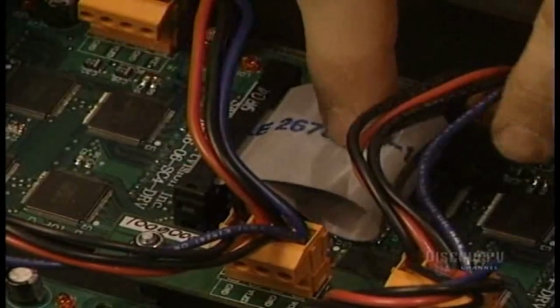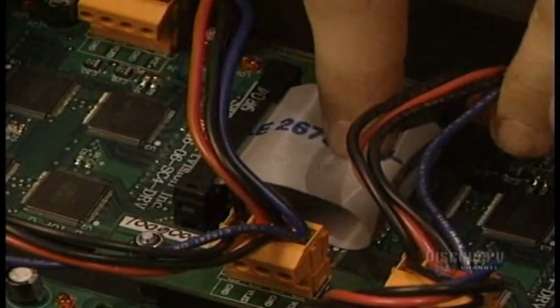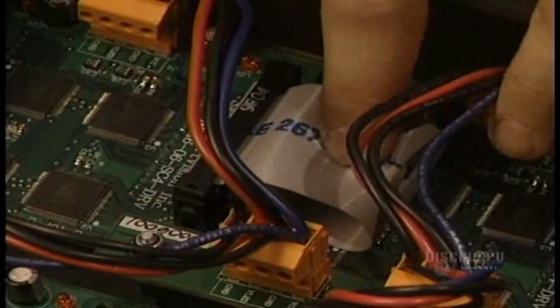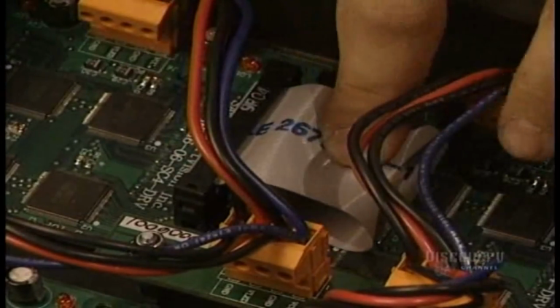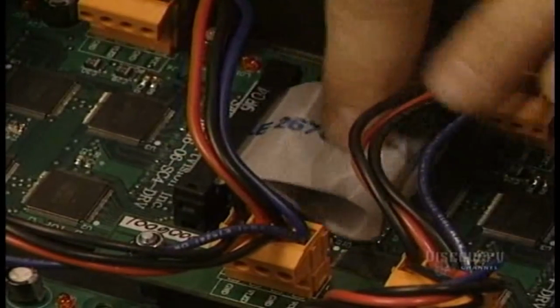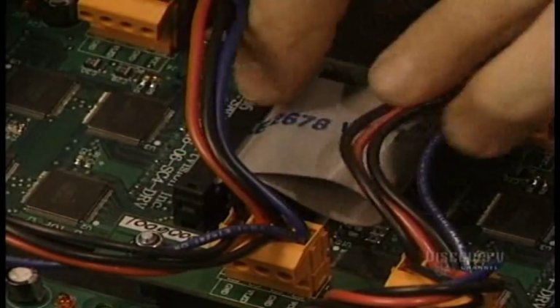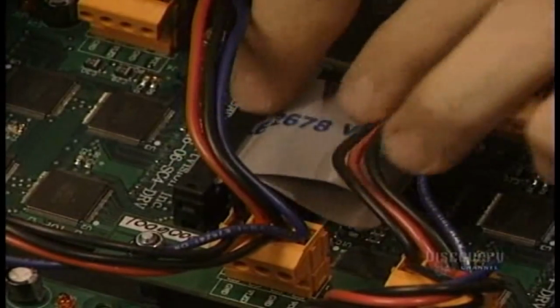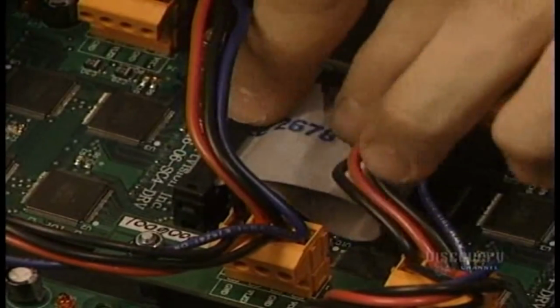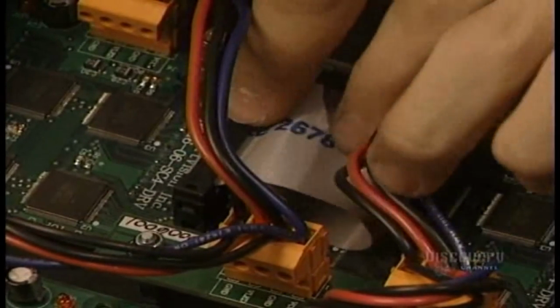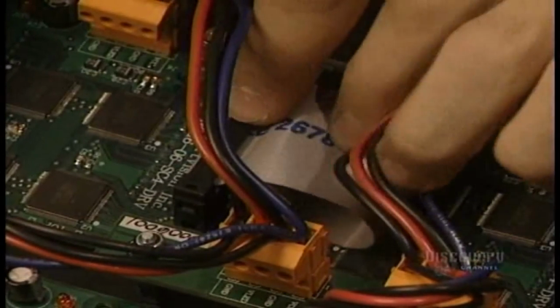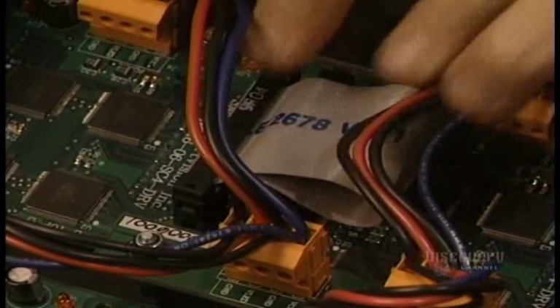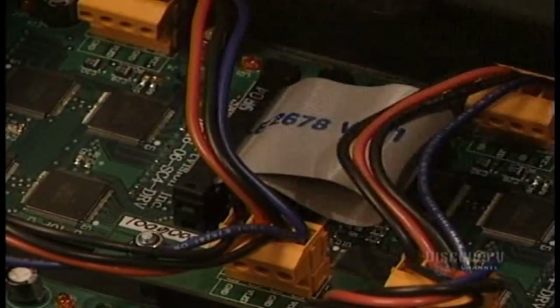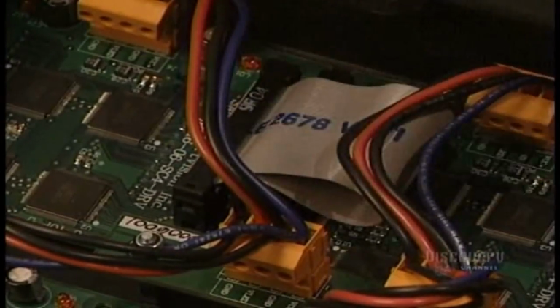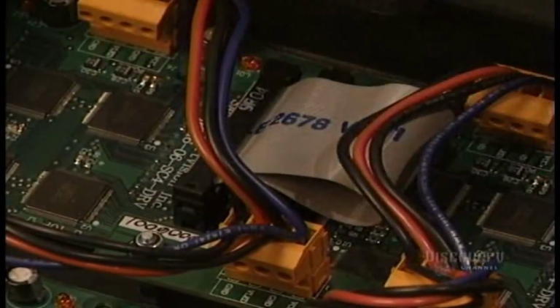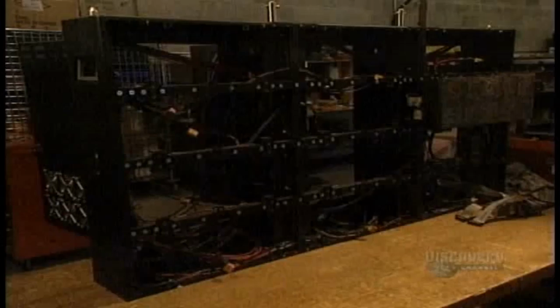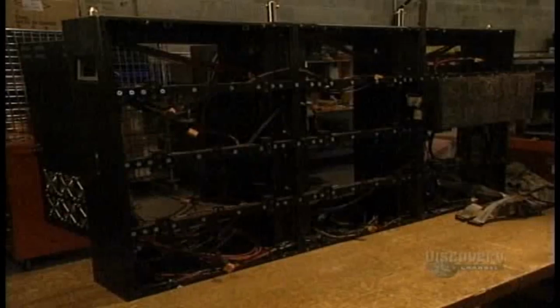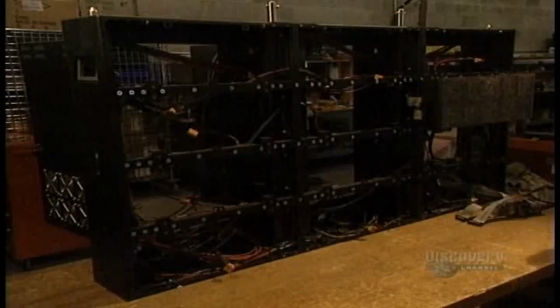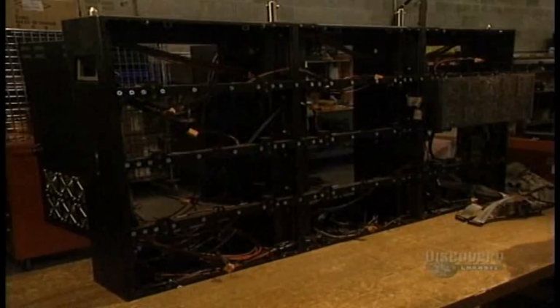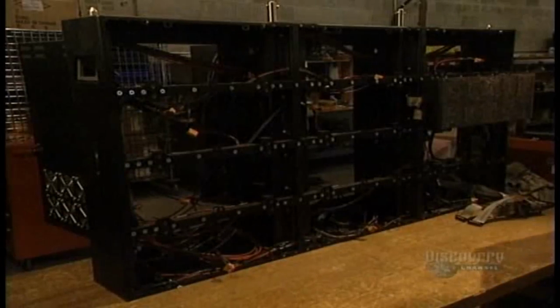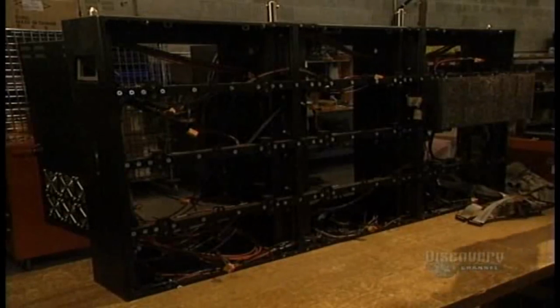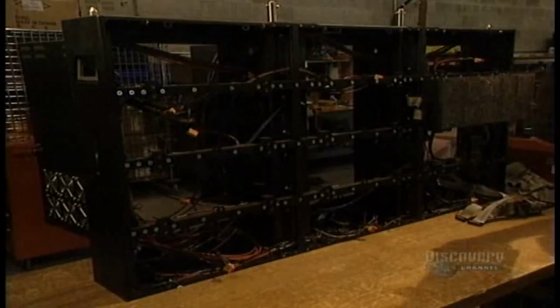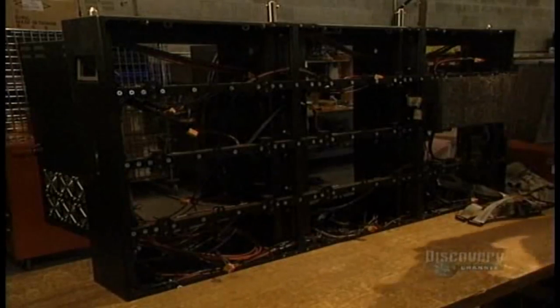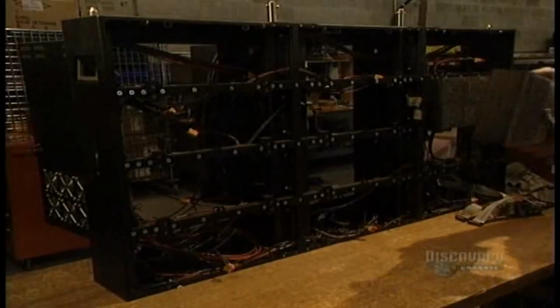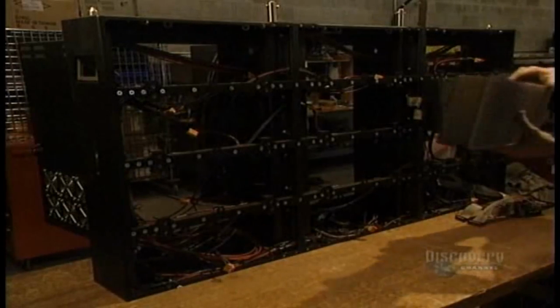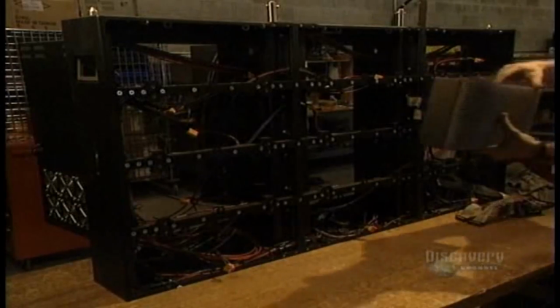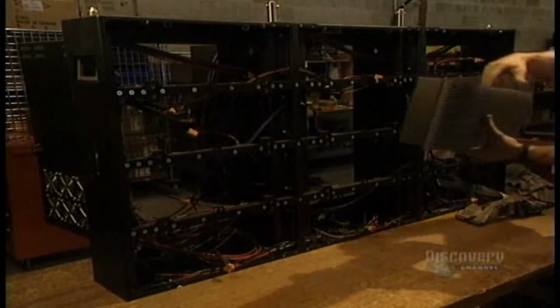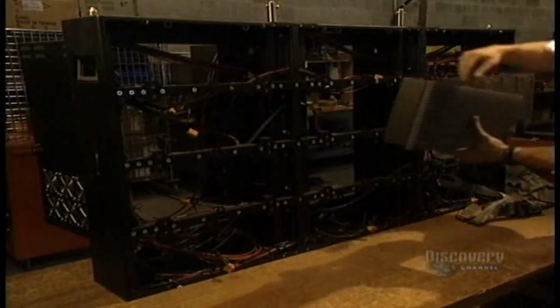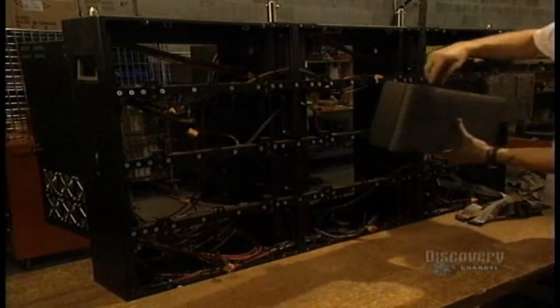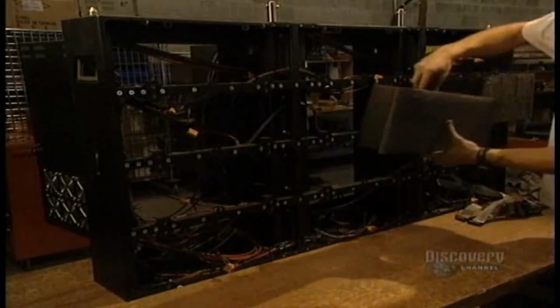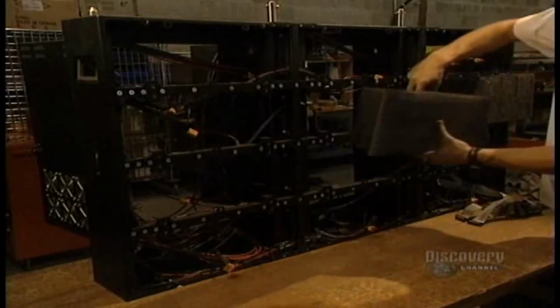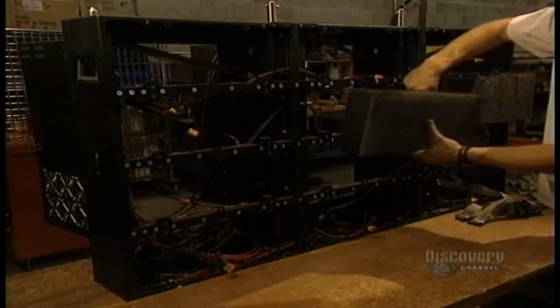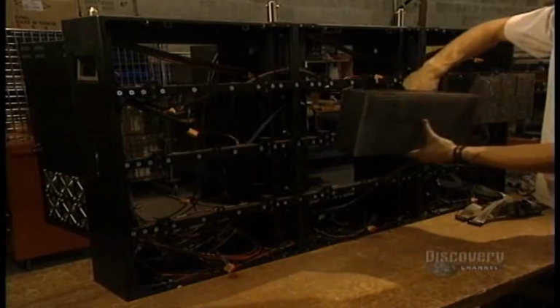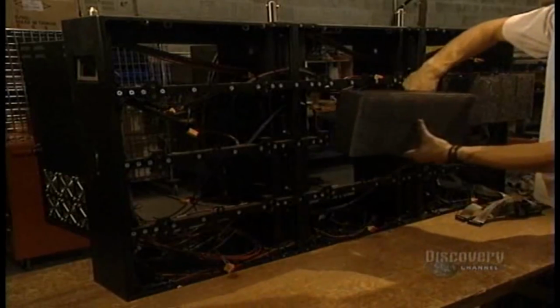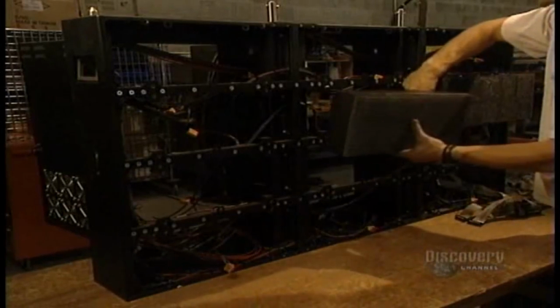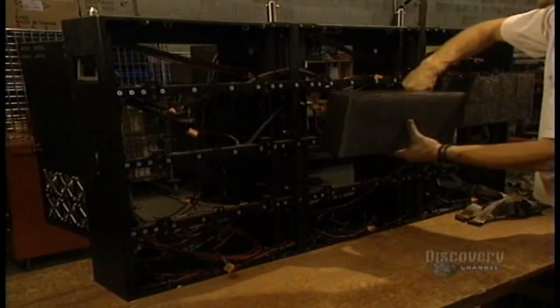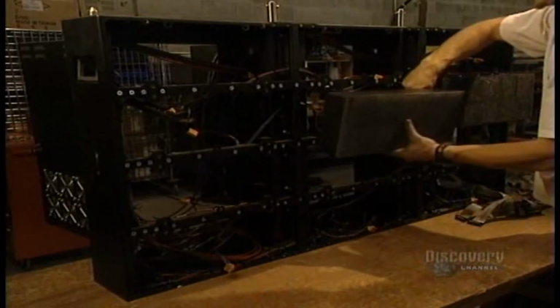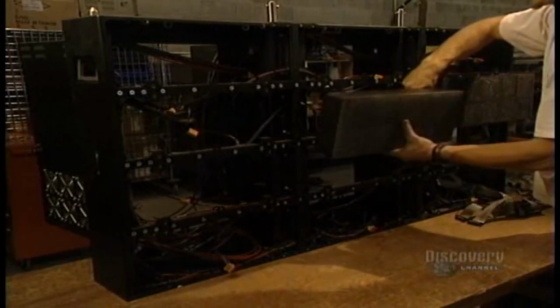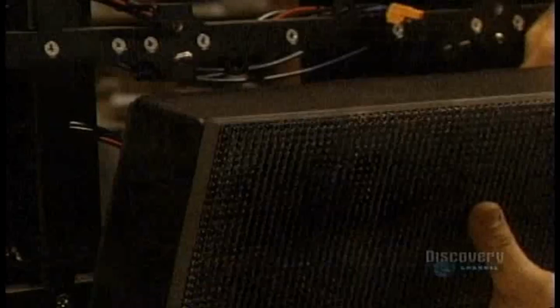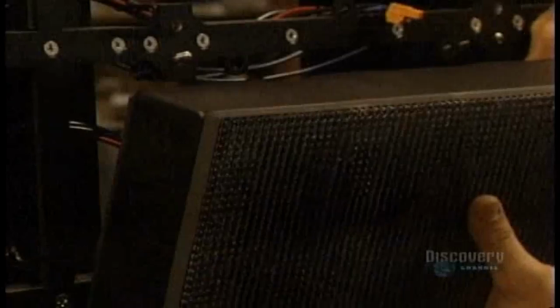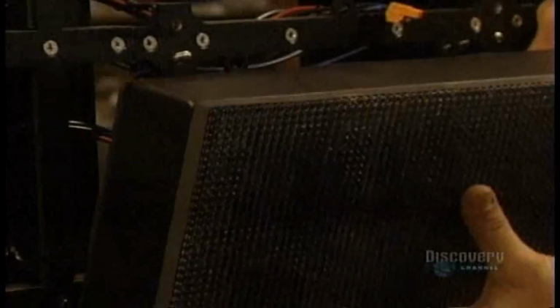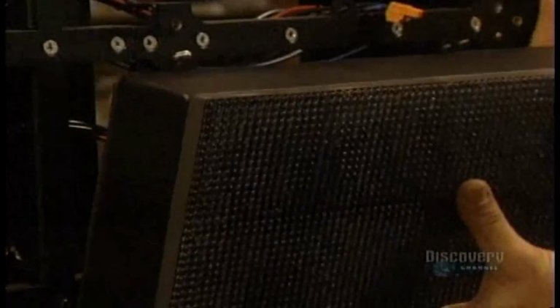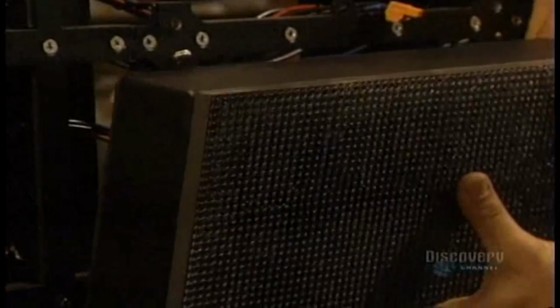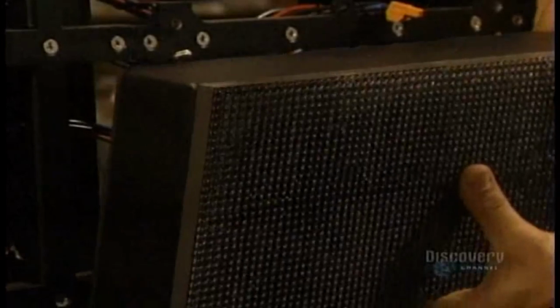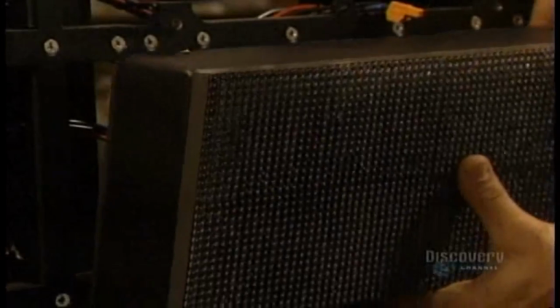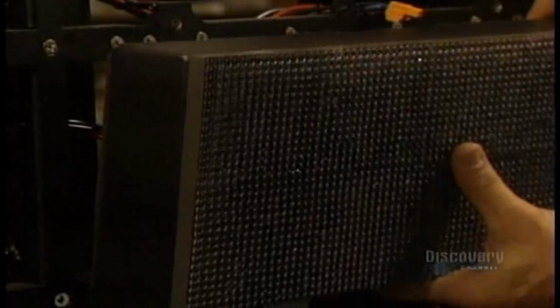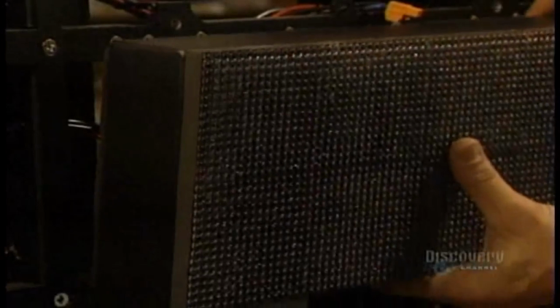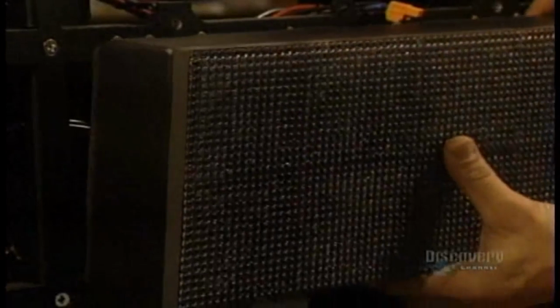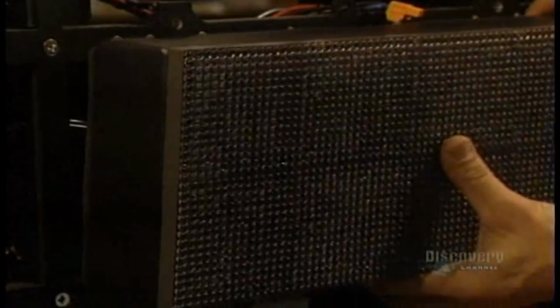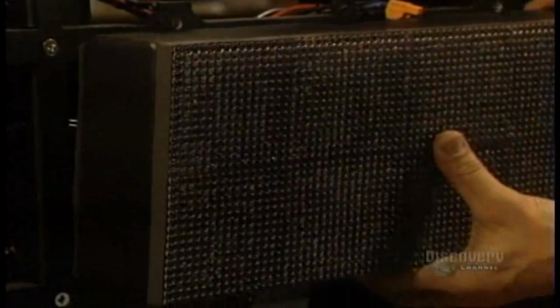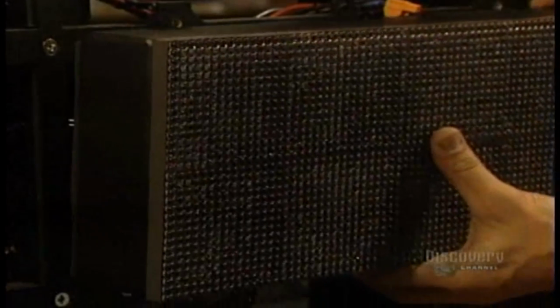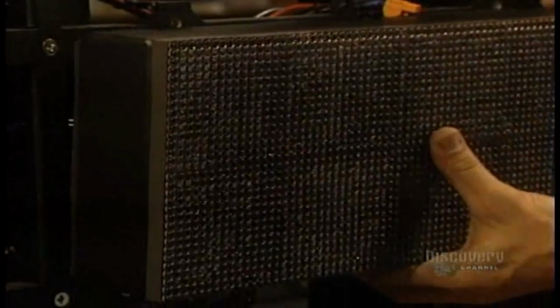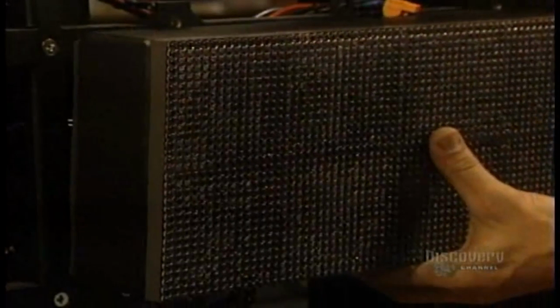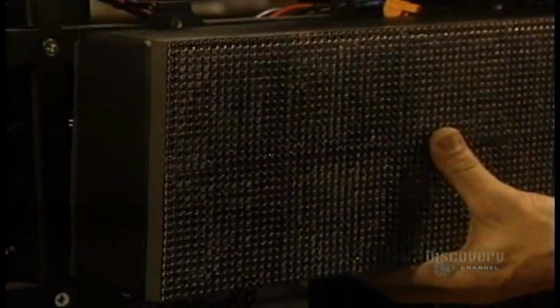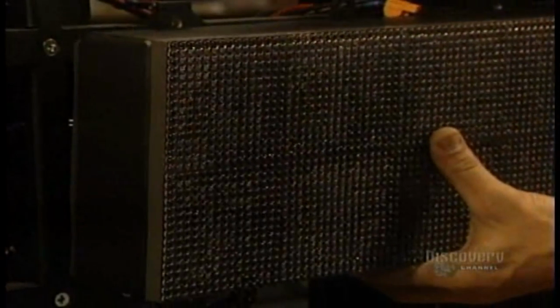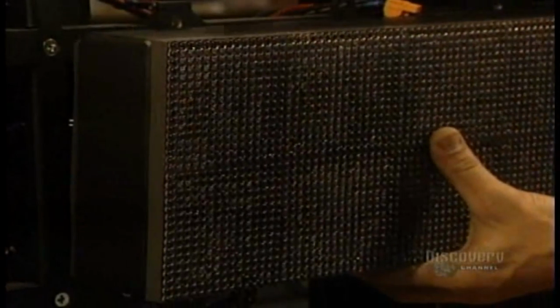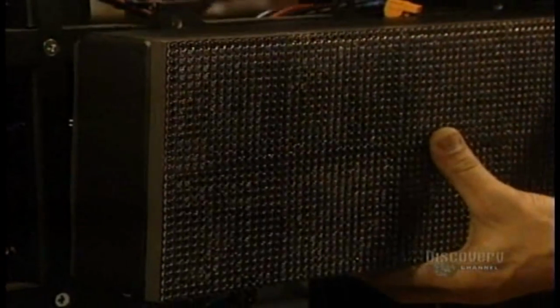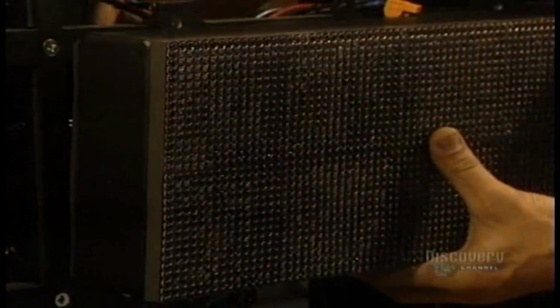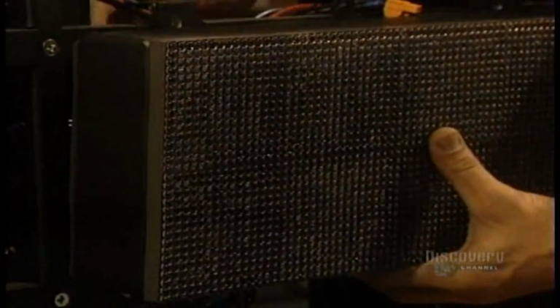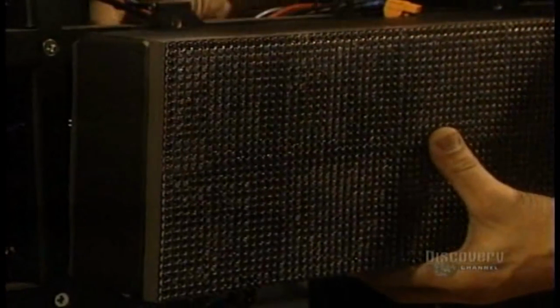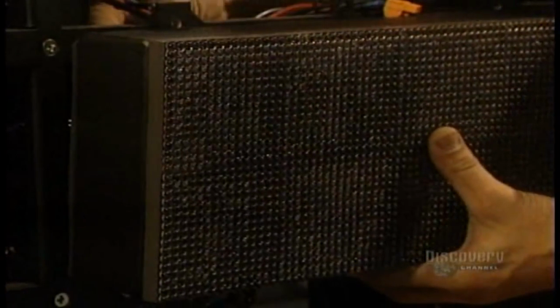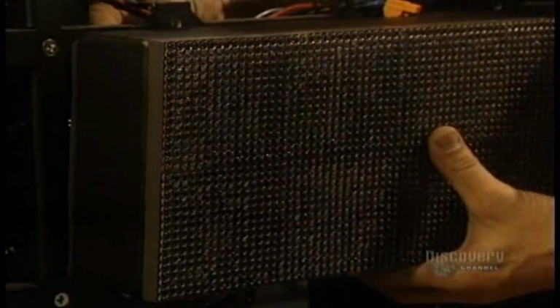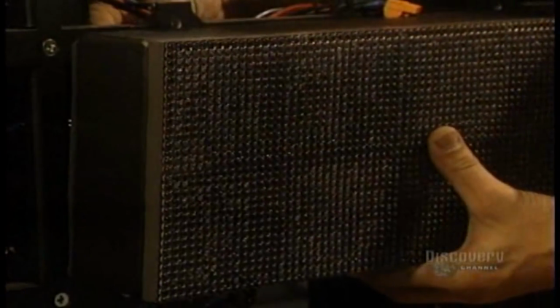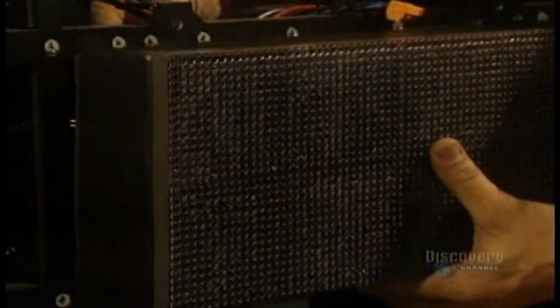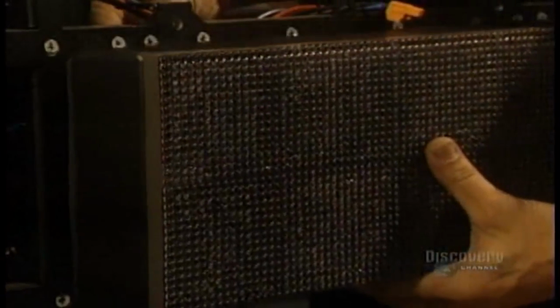Then all the modules are assembled in the sign board support, and the many electrical connections linking the different modules are made.